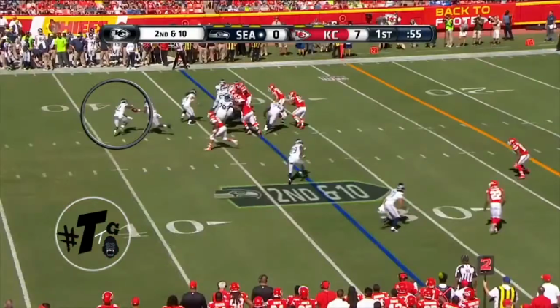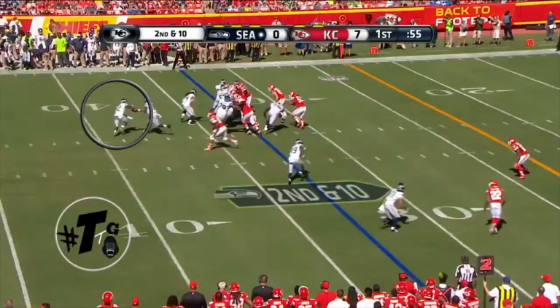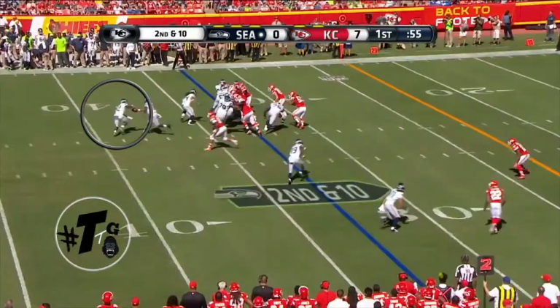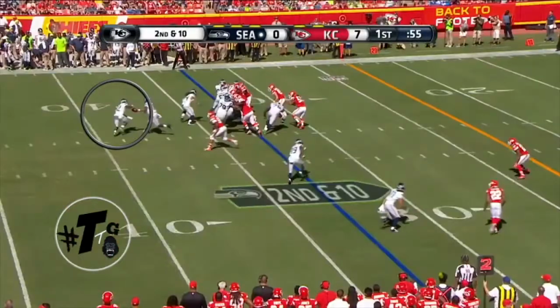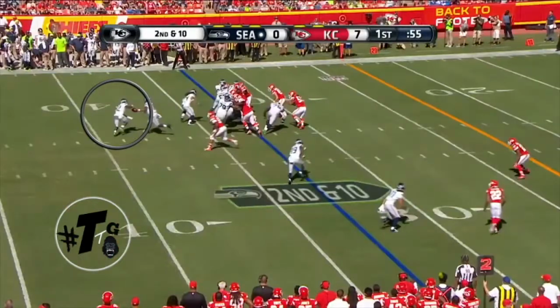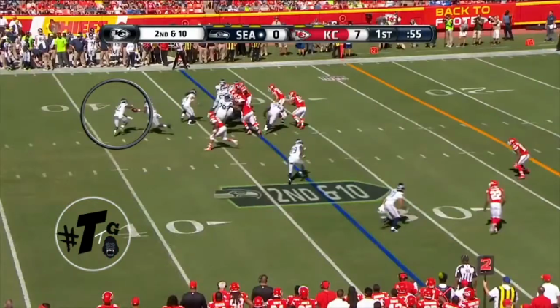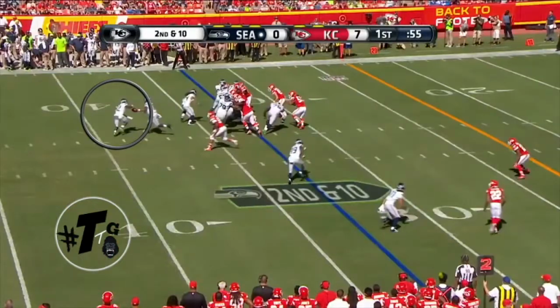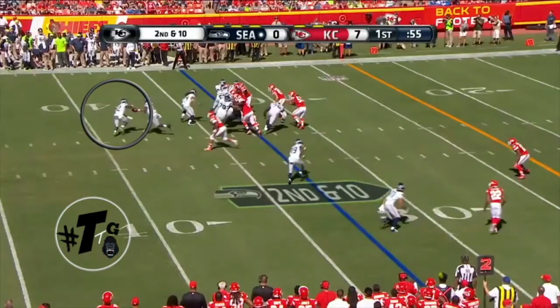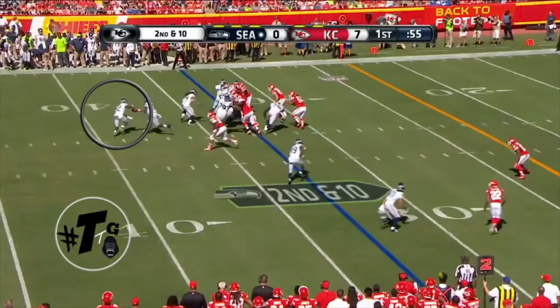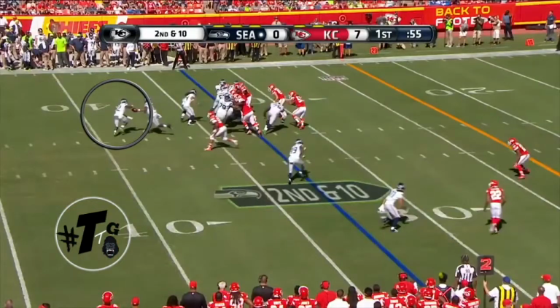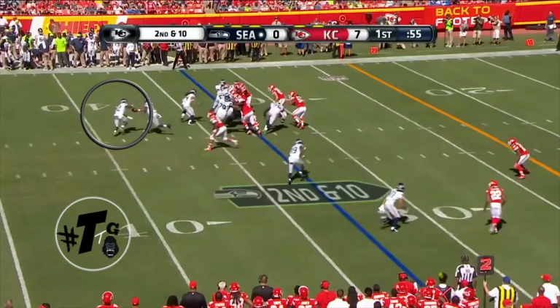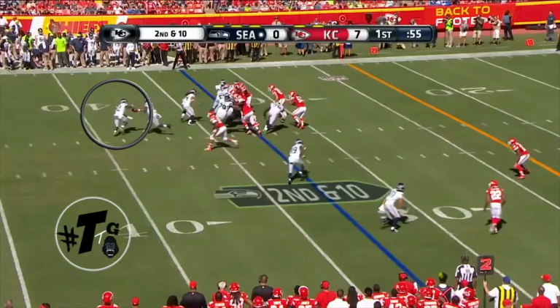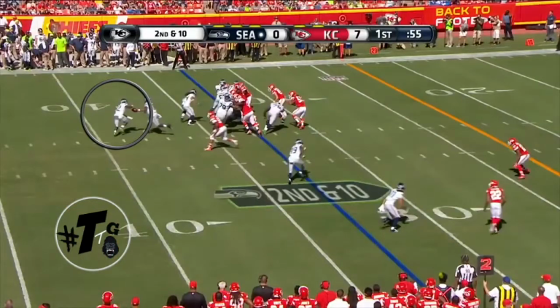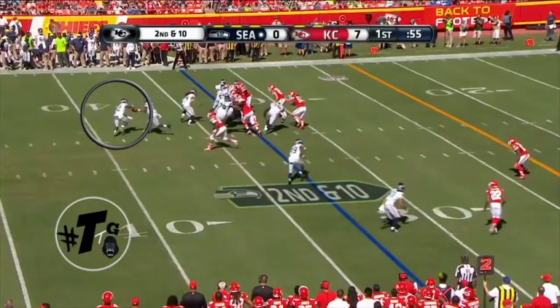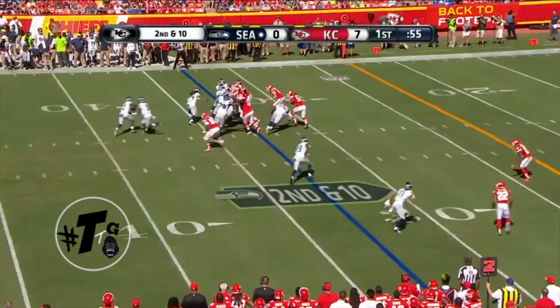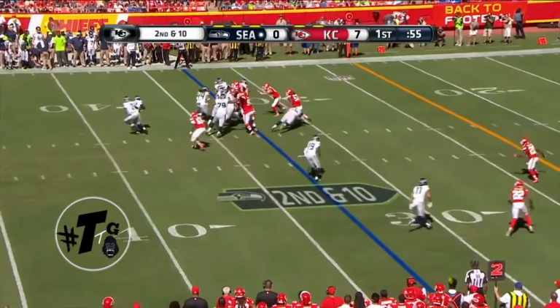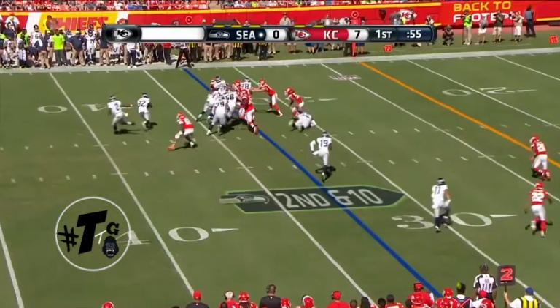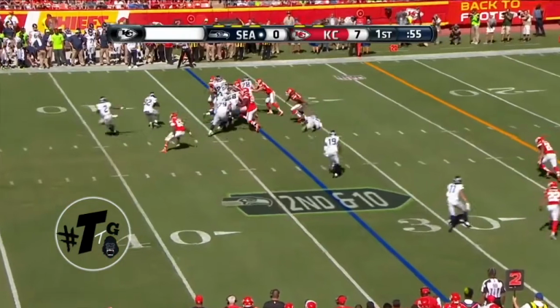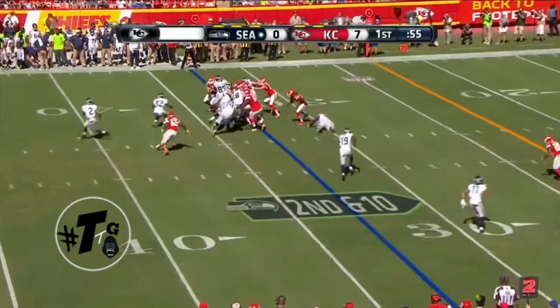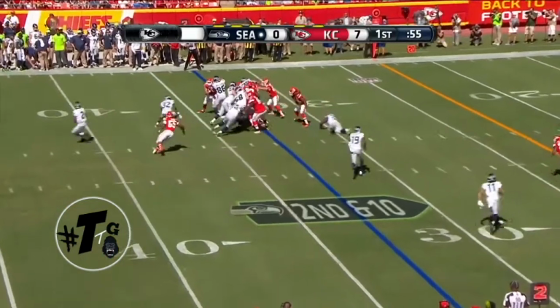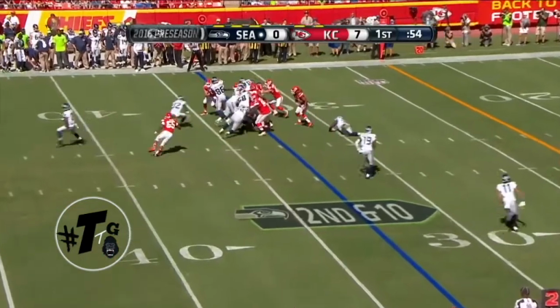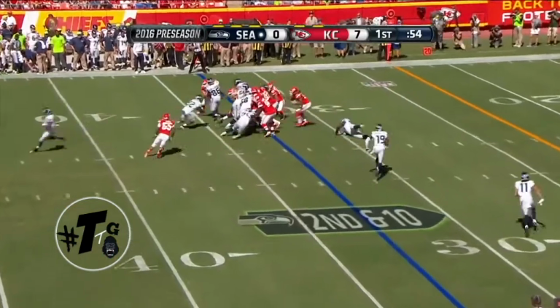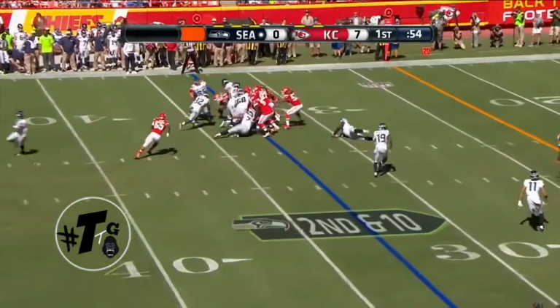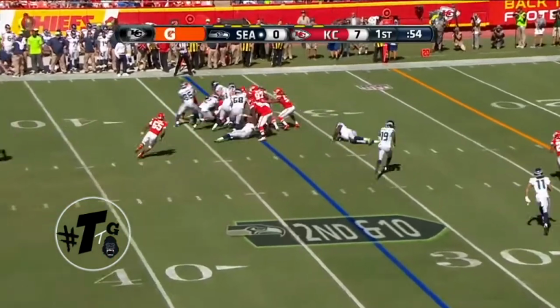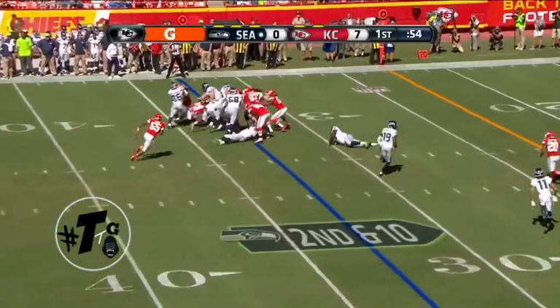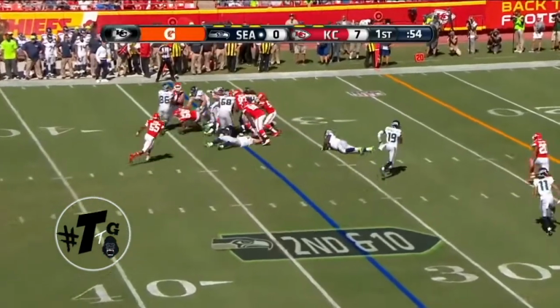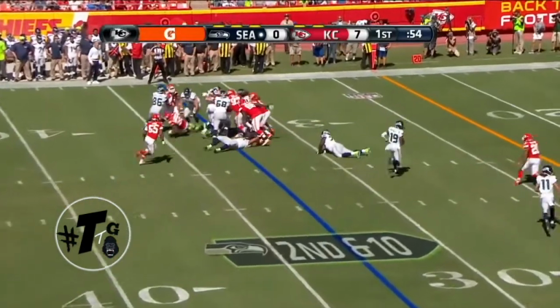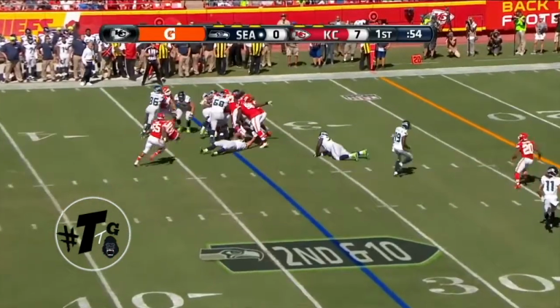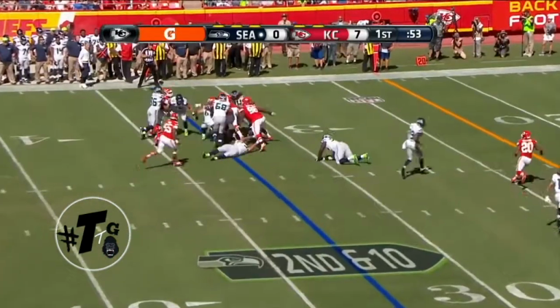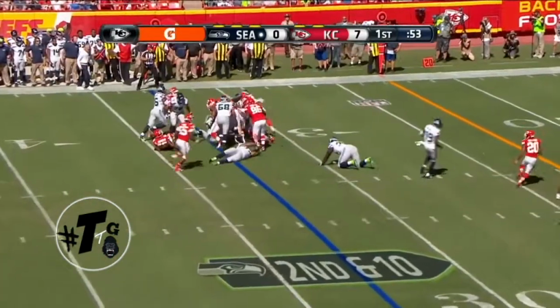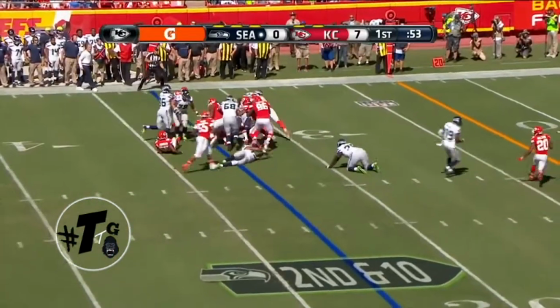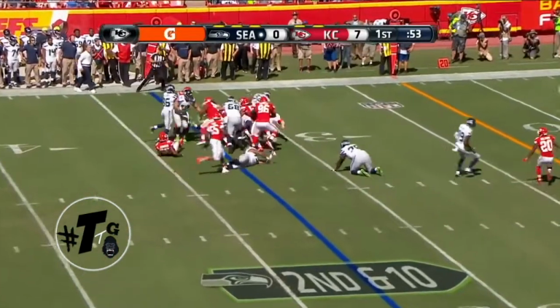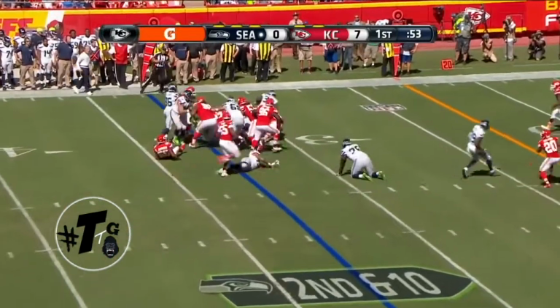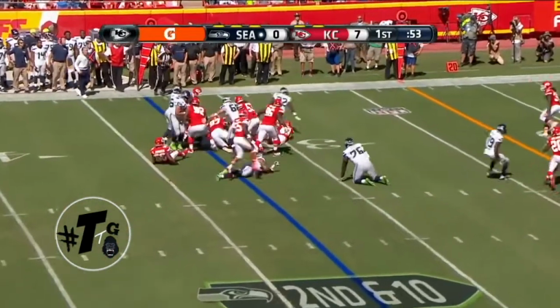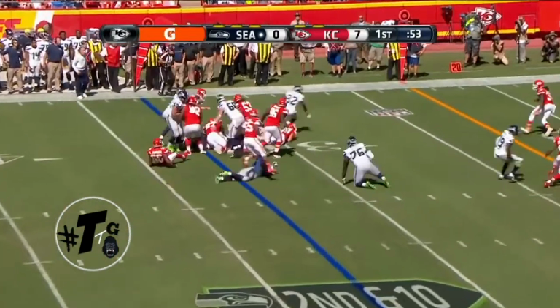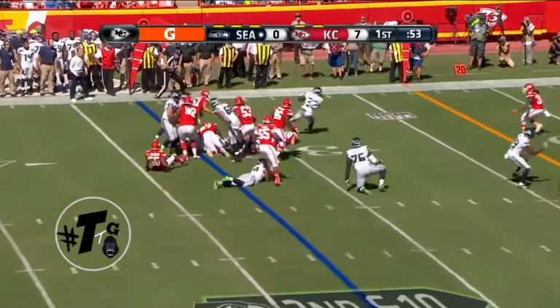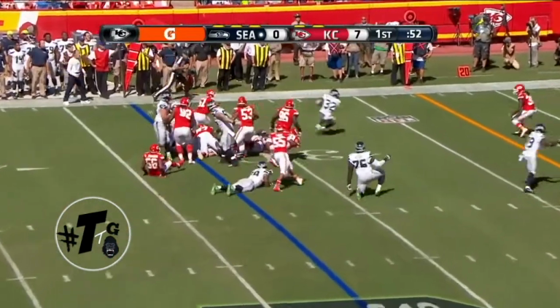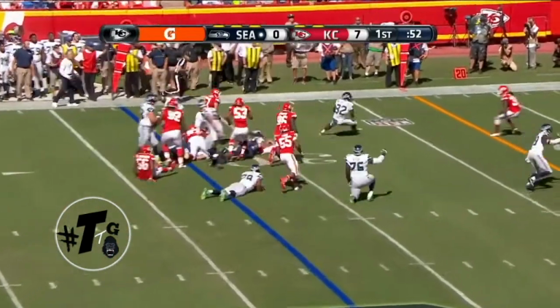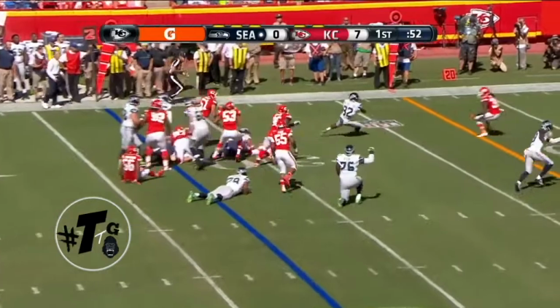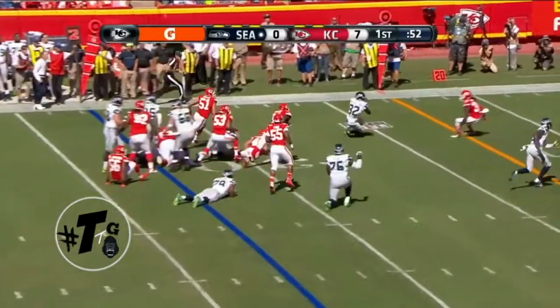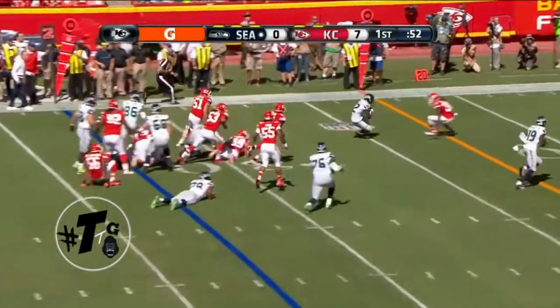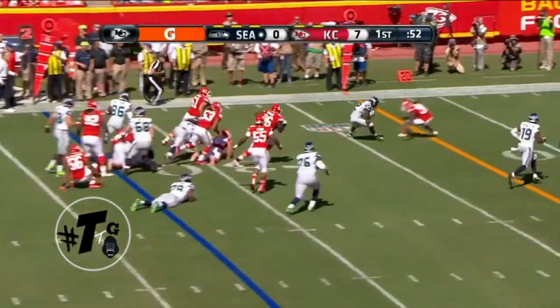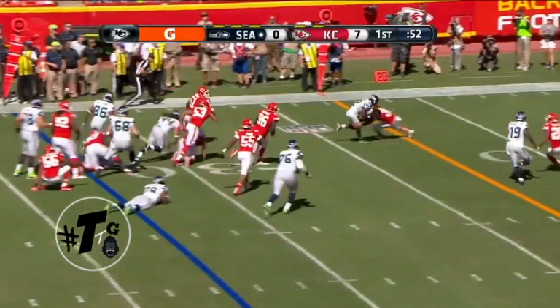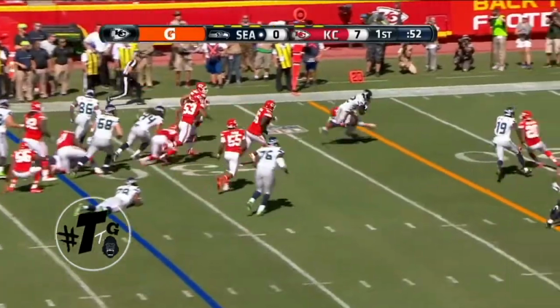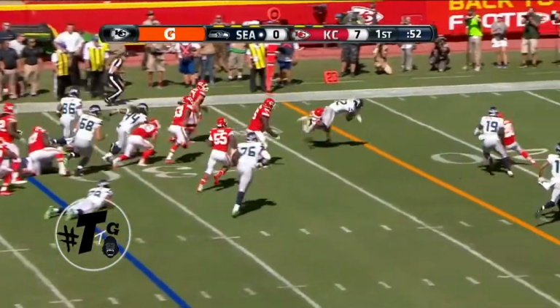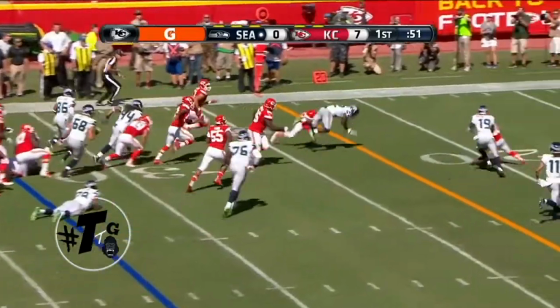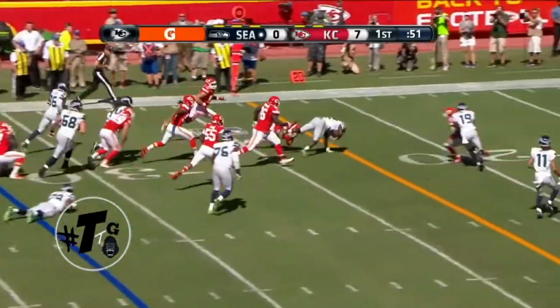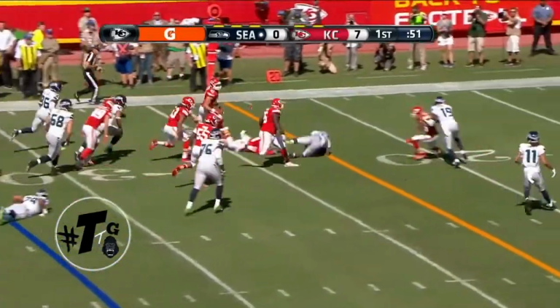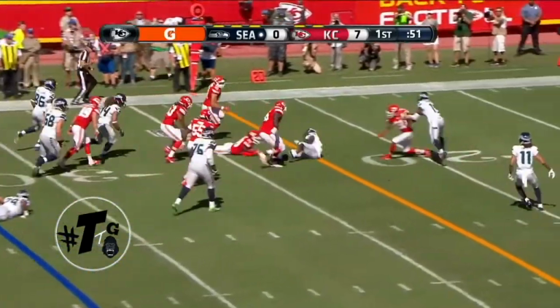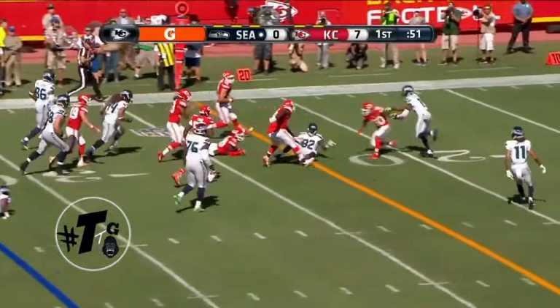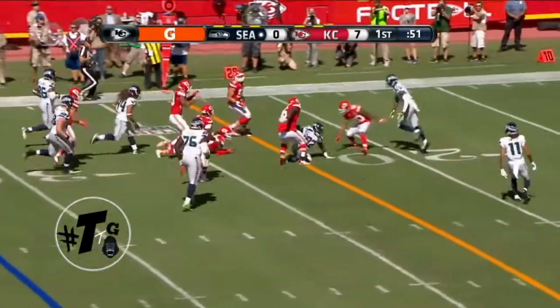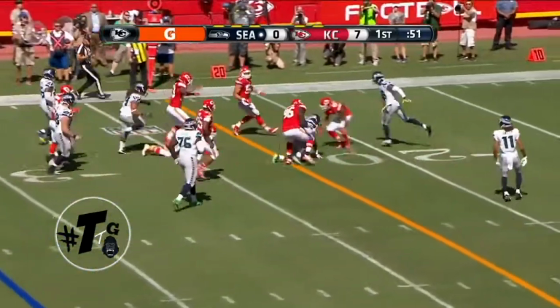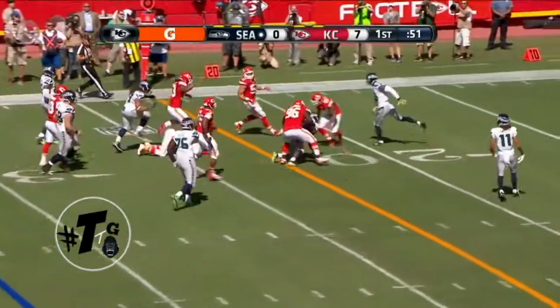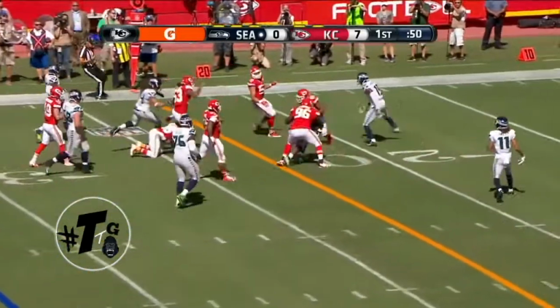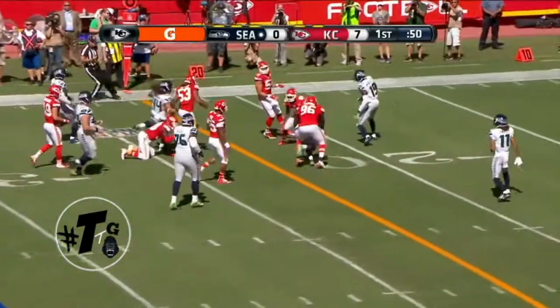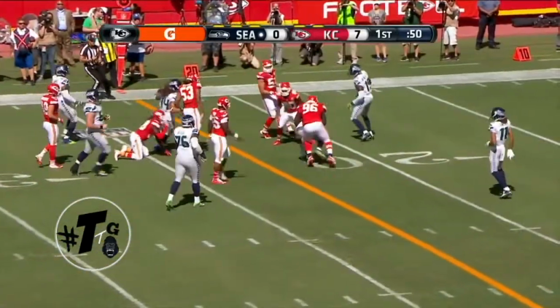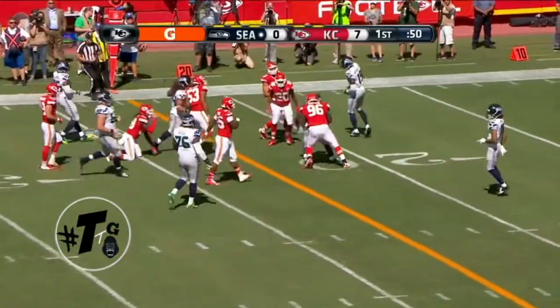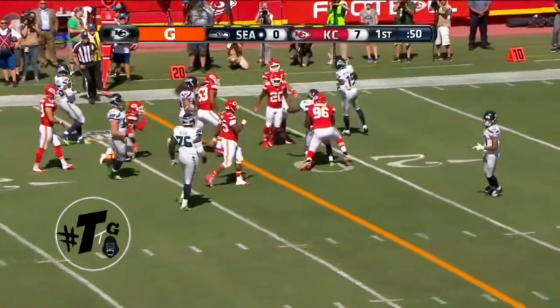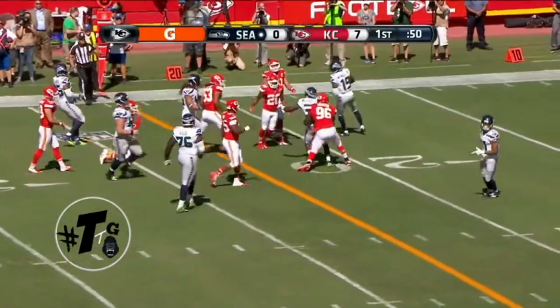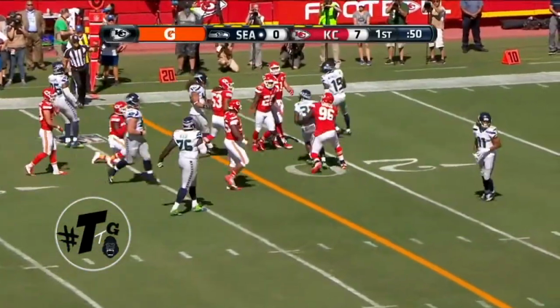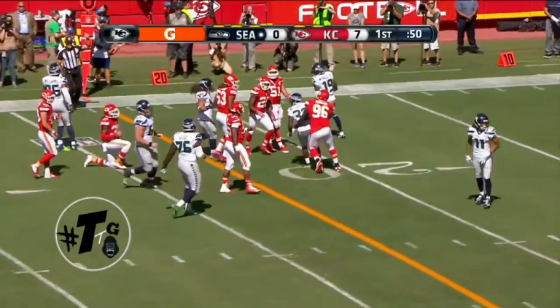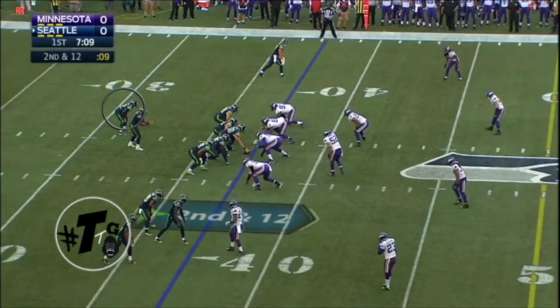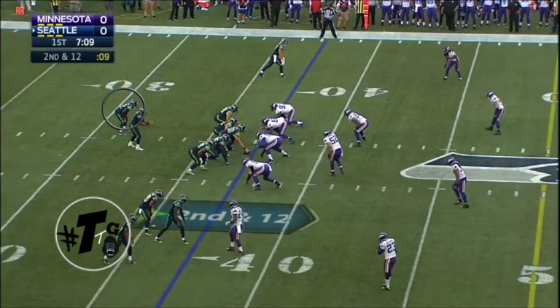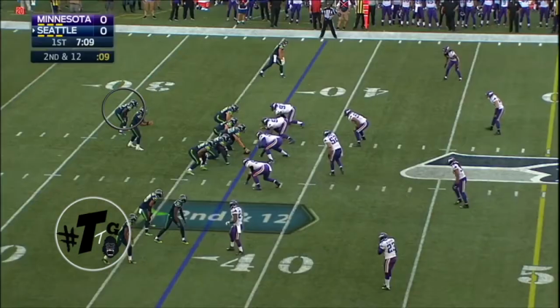Twins close, weak-eye formation. The play call is the lead. Christian Michael does a great job of running off the butt of his fullback for the first down.